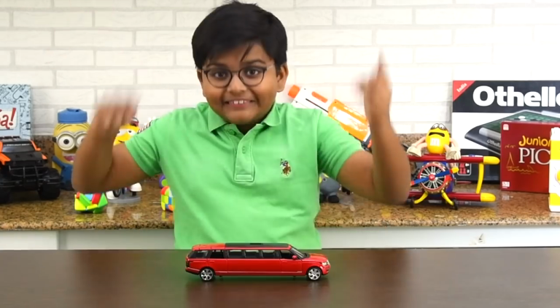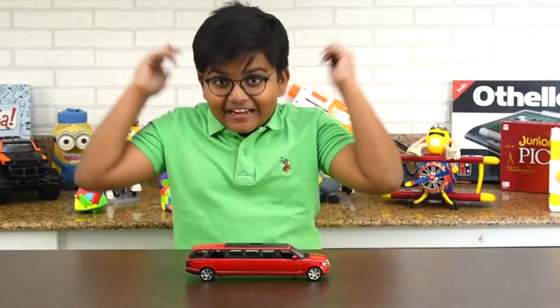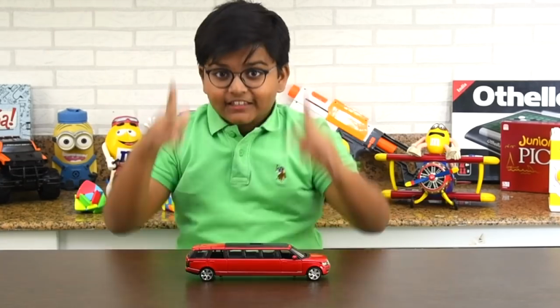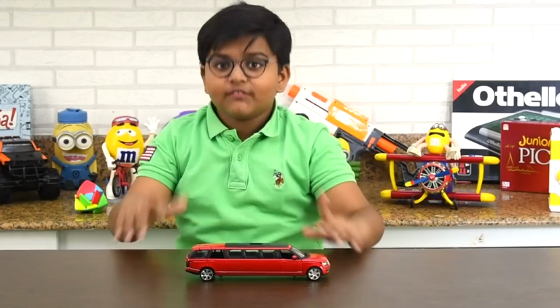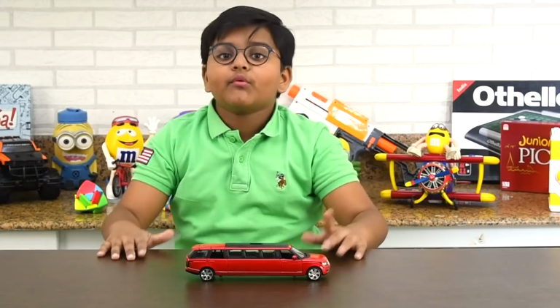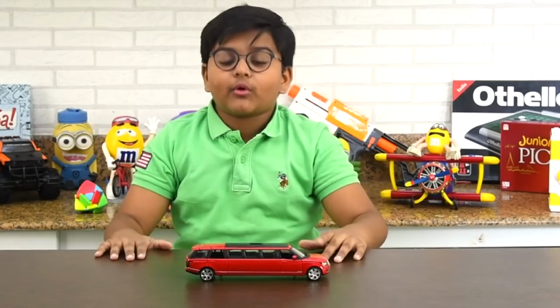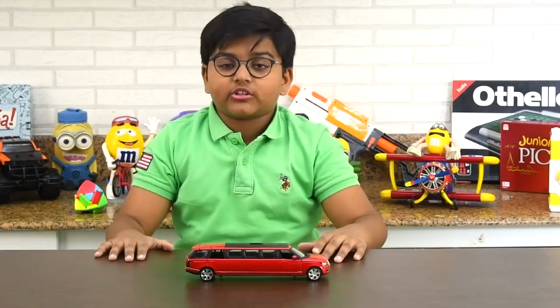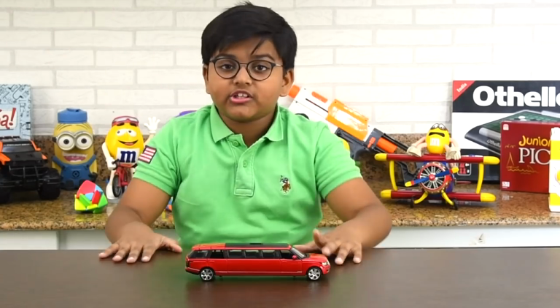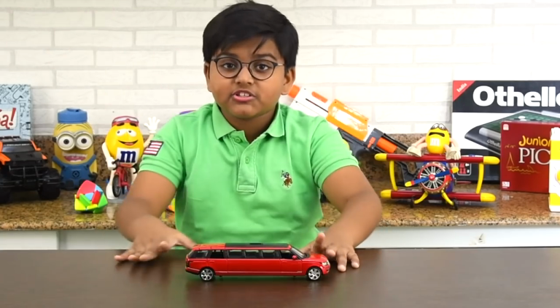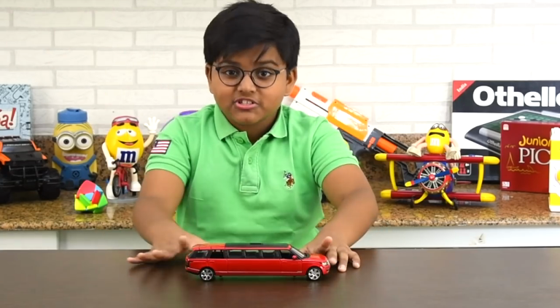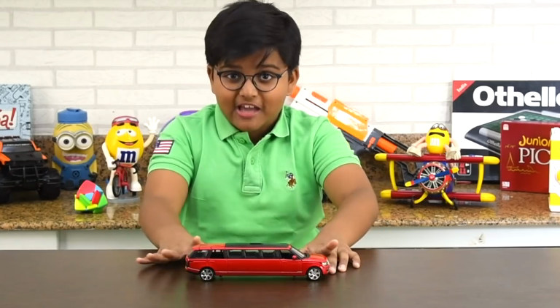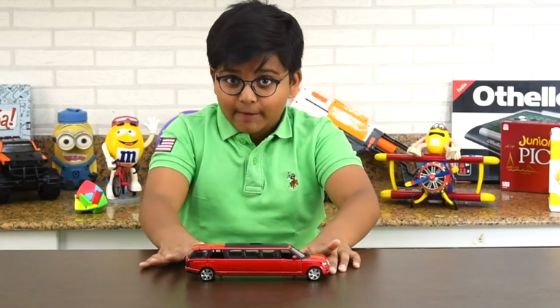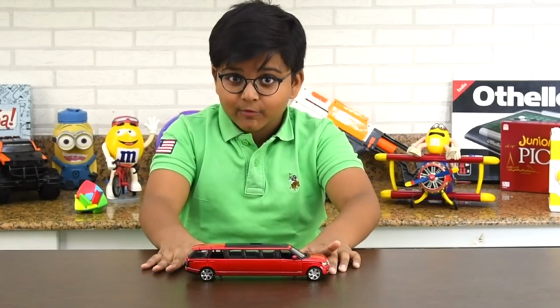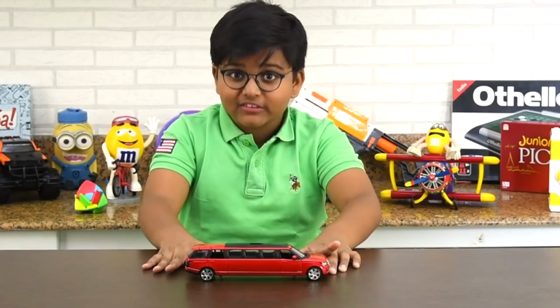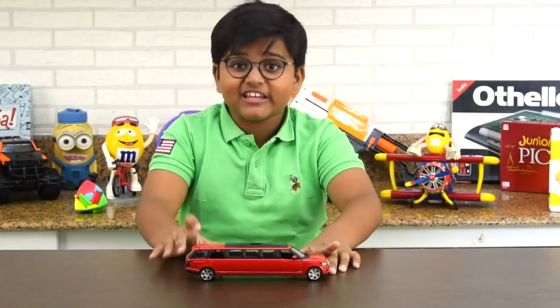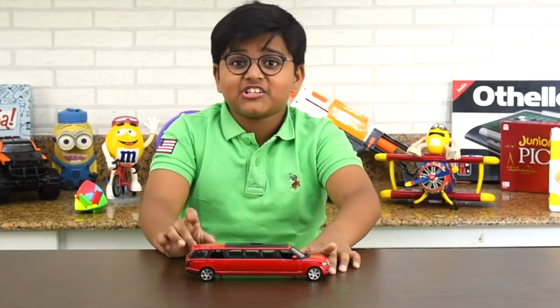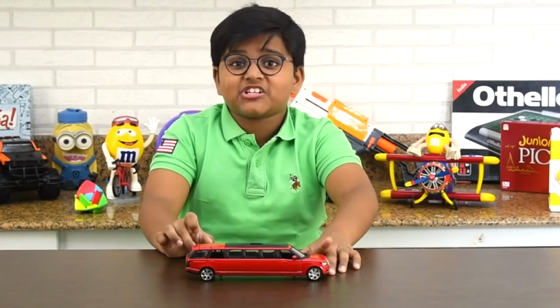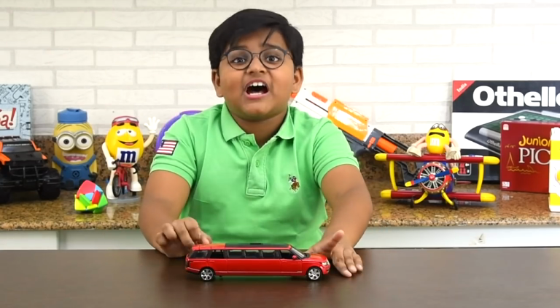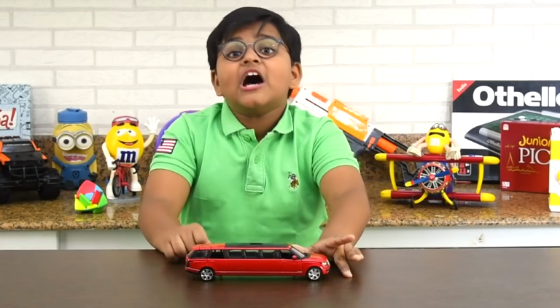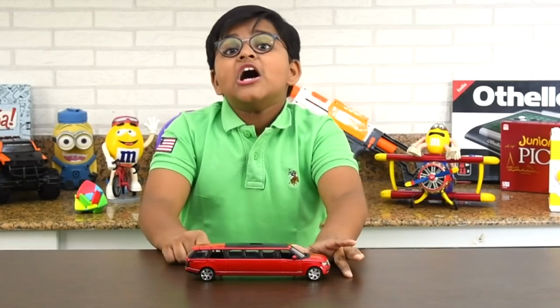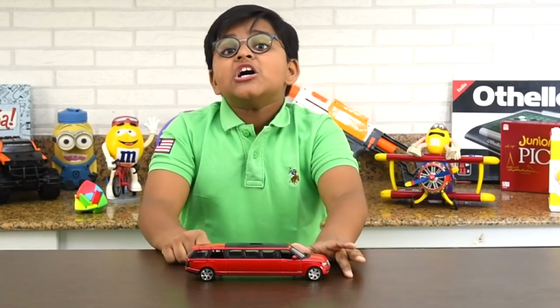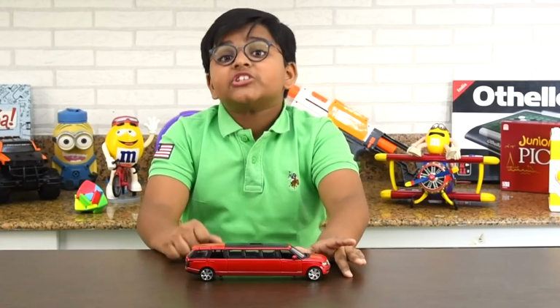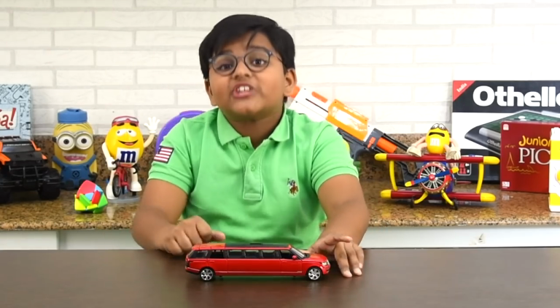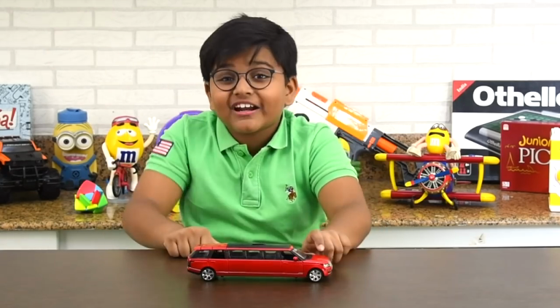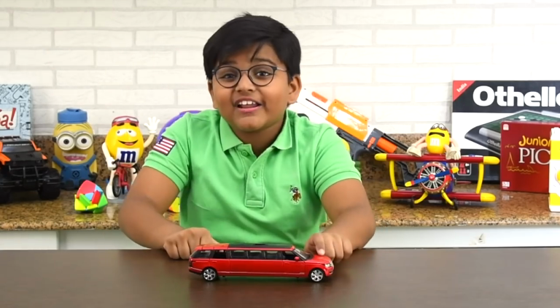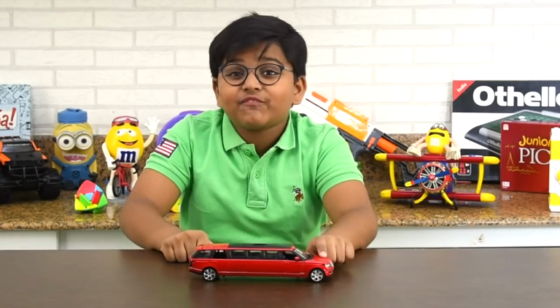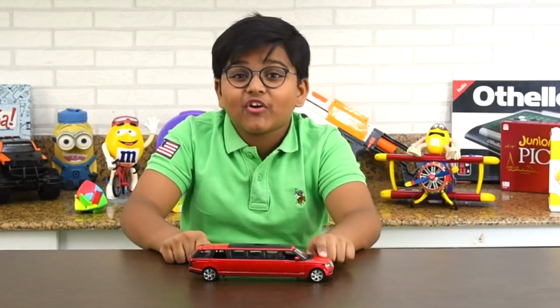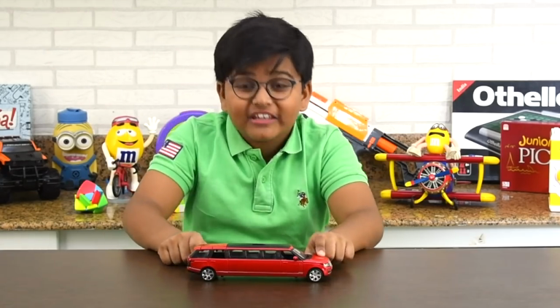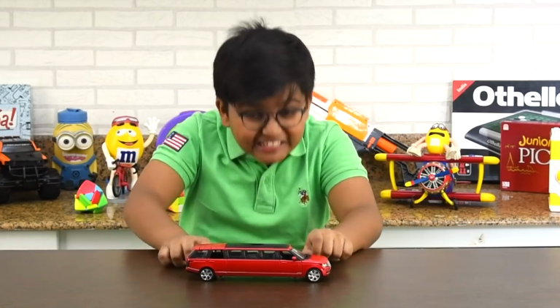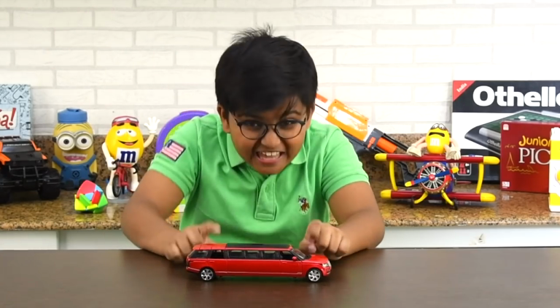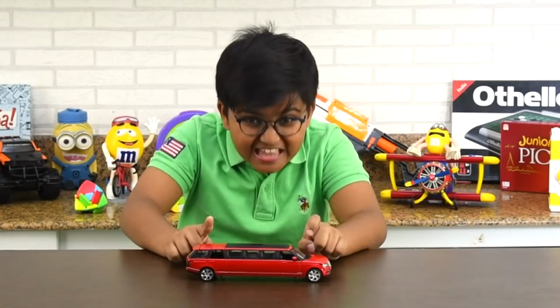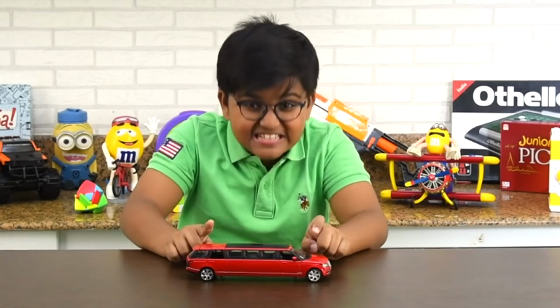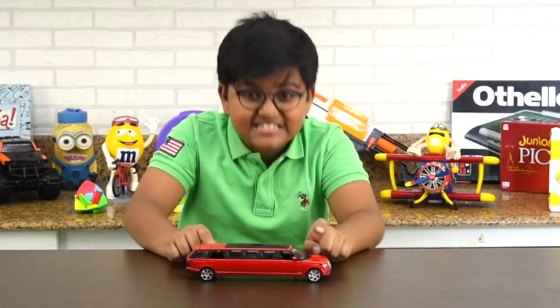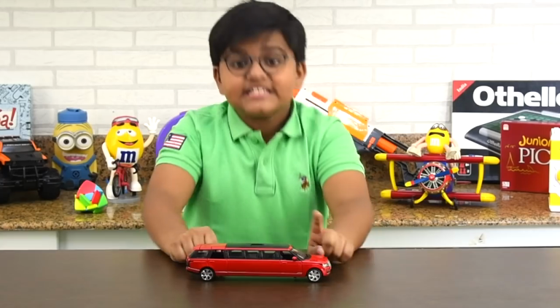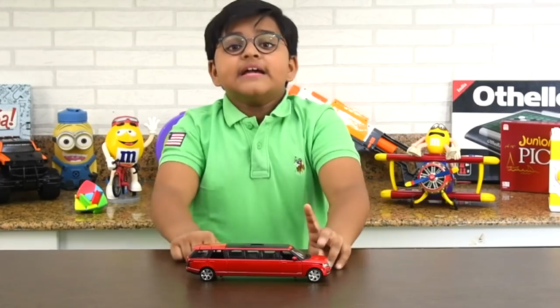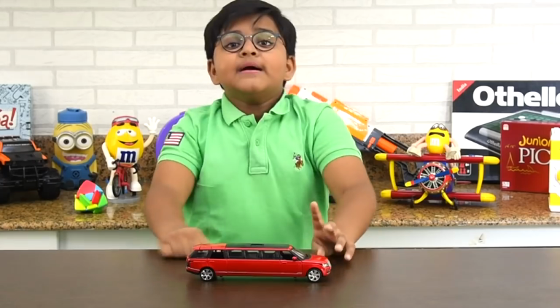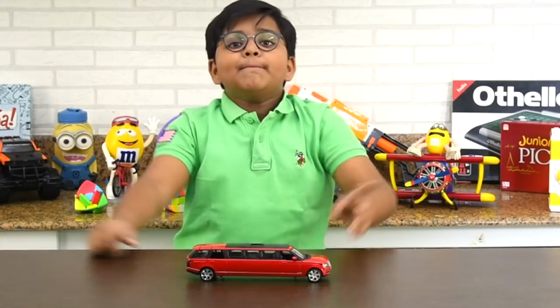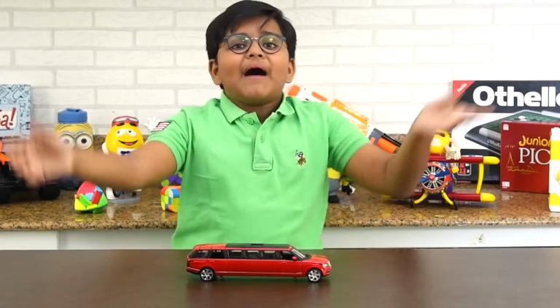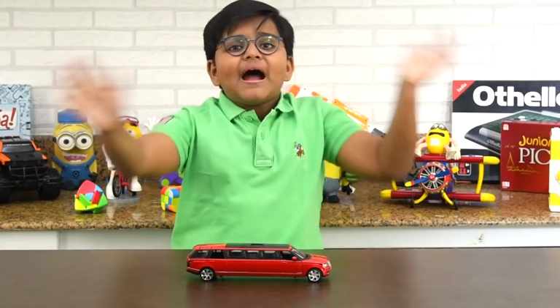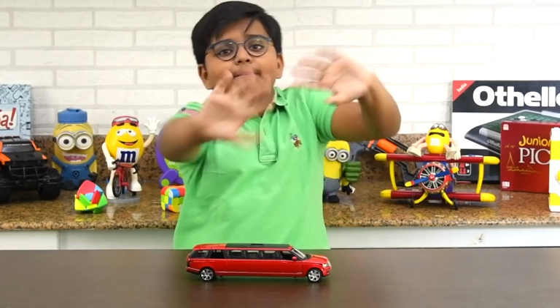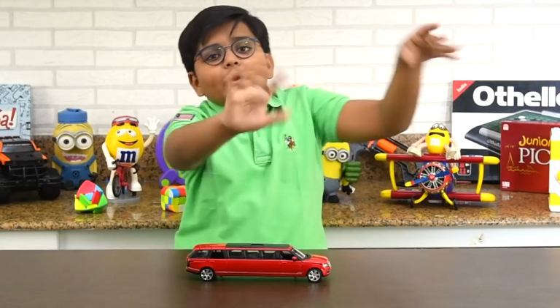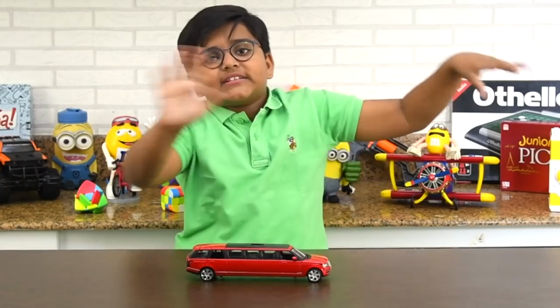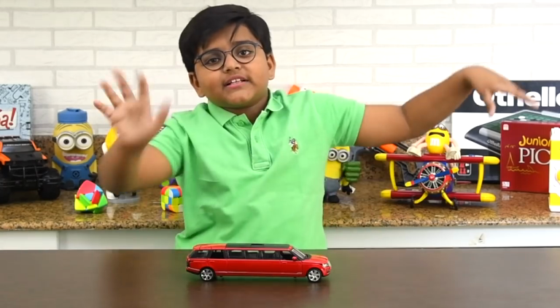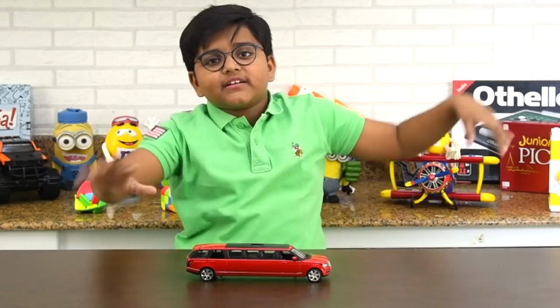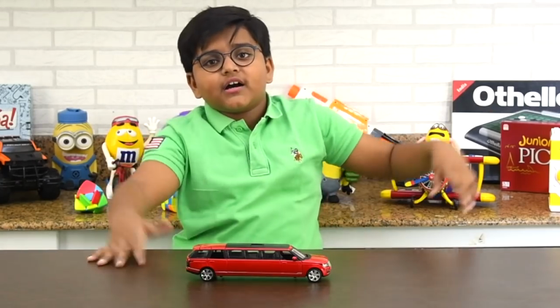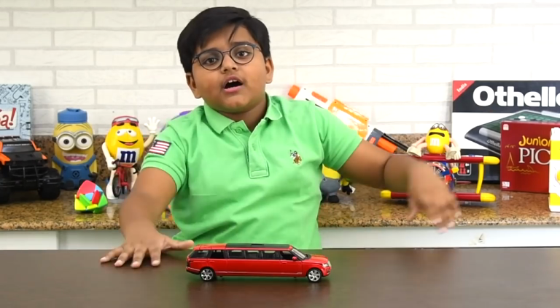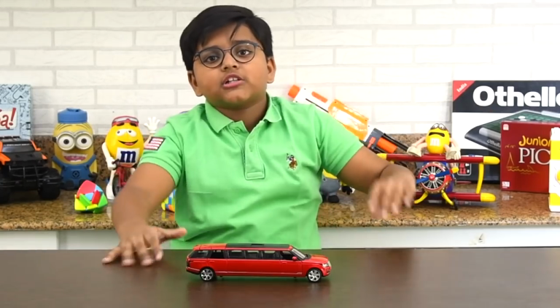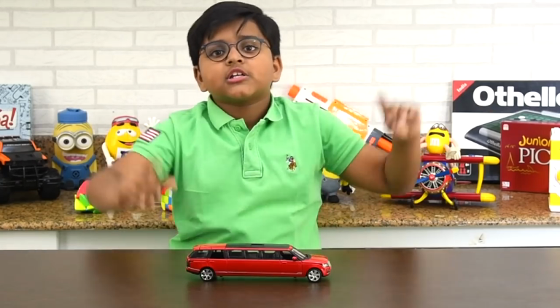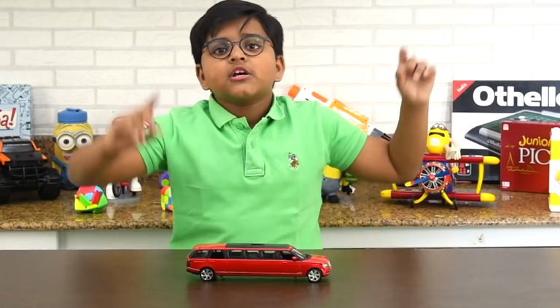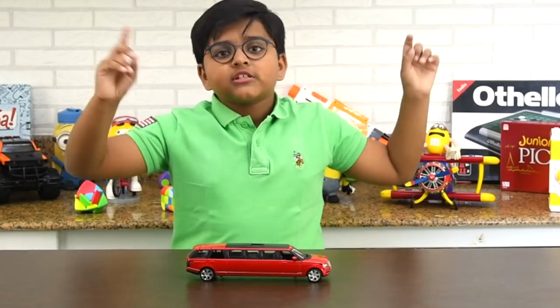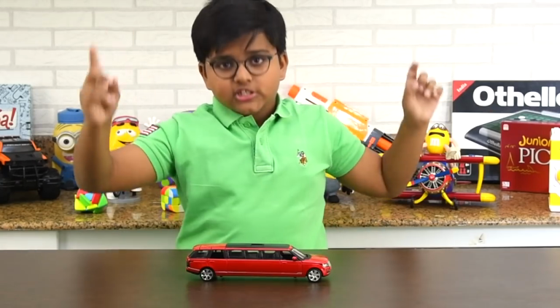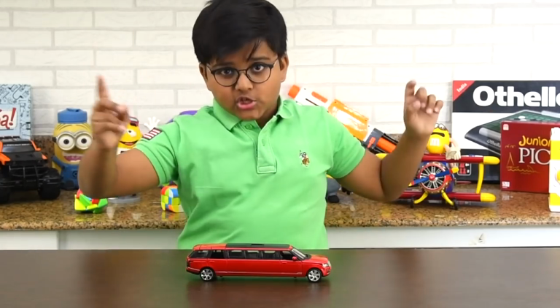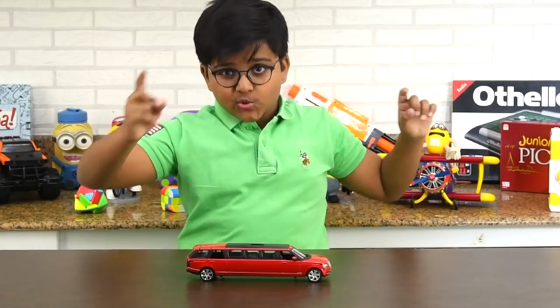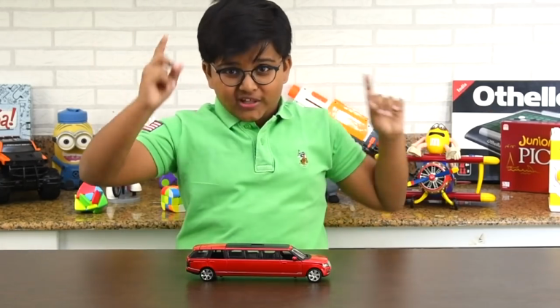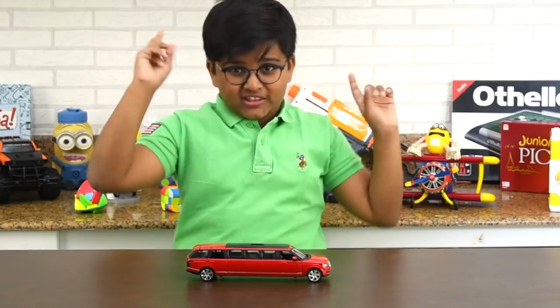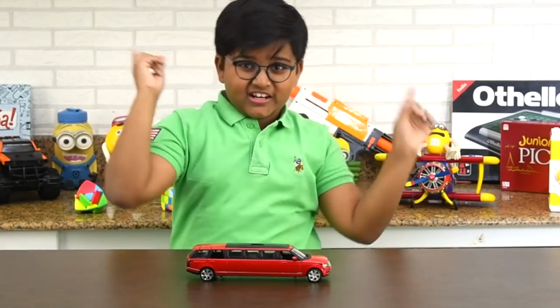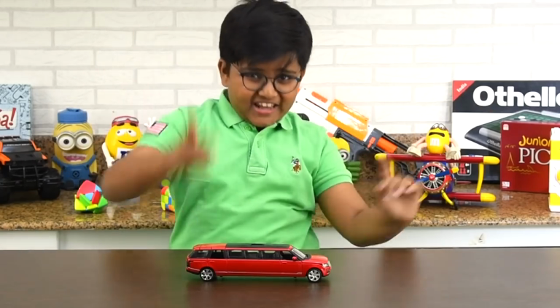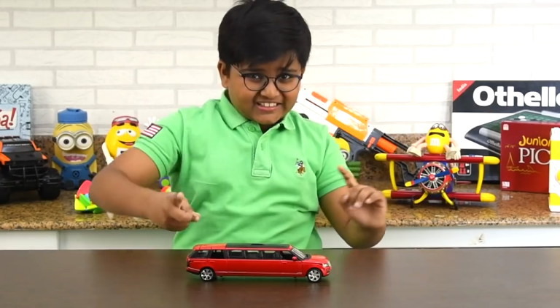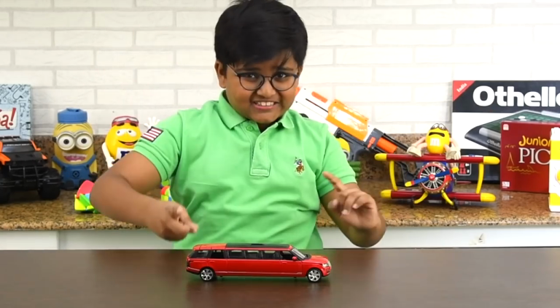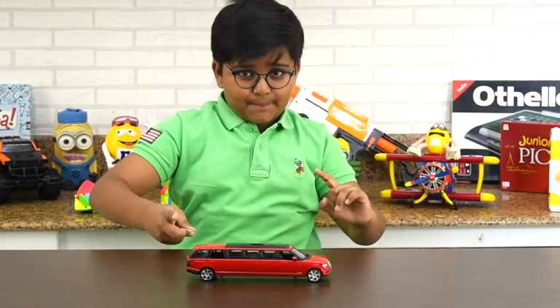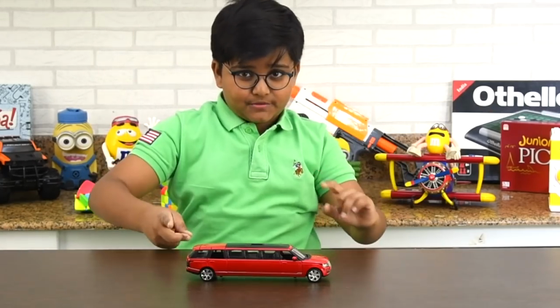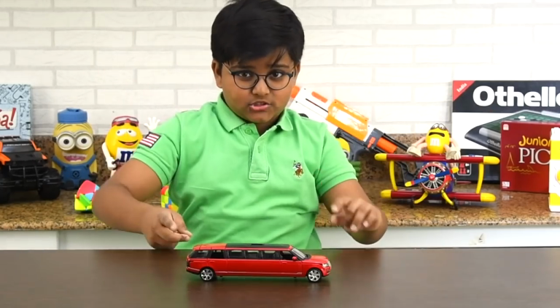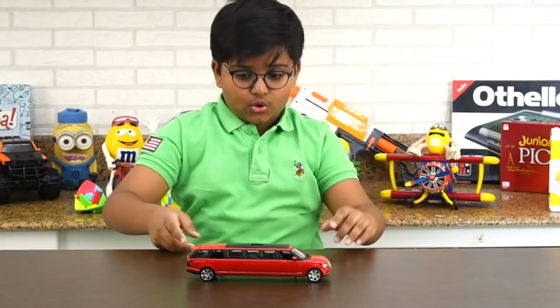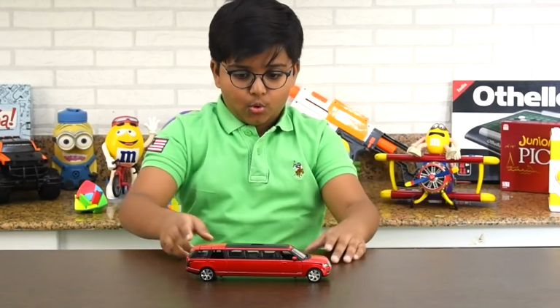Thank you for watching Jam with Gitcha — strictly for kids. Bye, boys and girls! See you in the next episode.